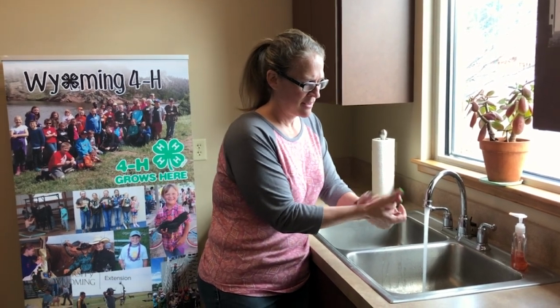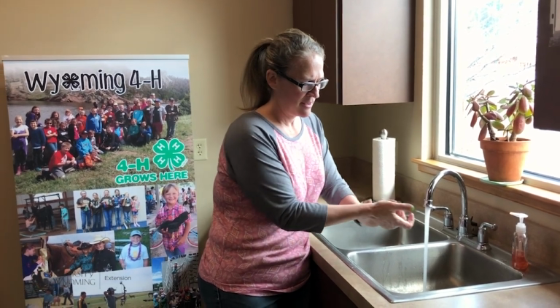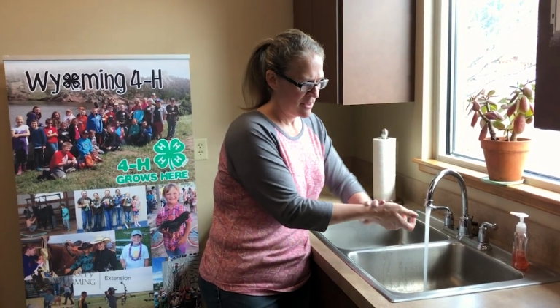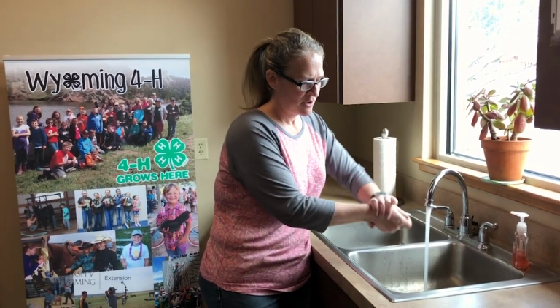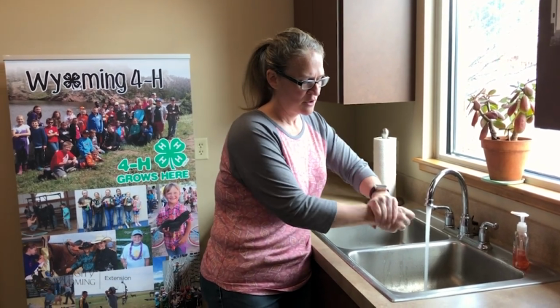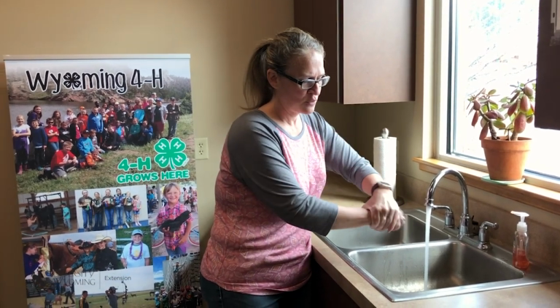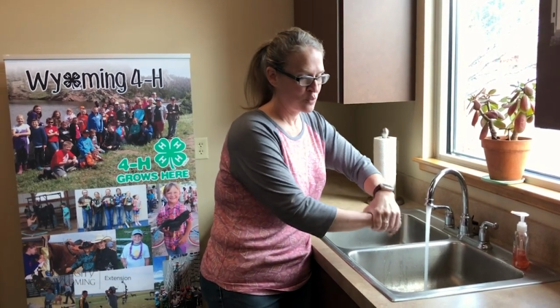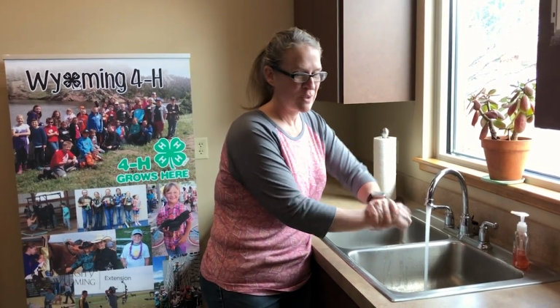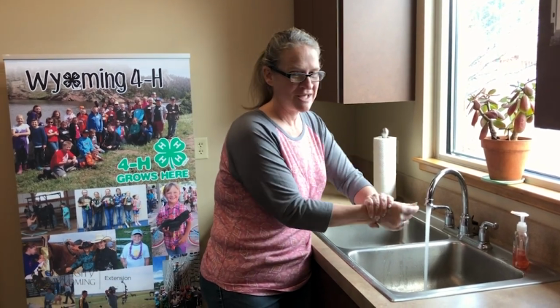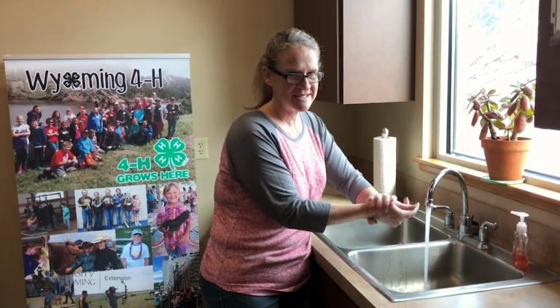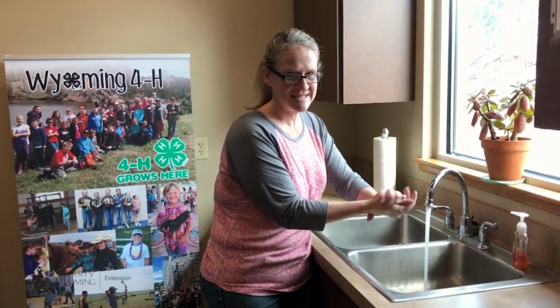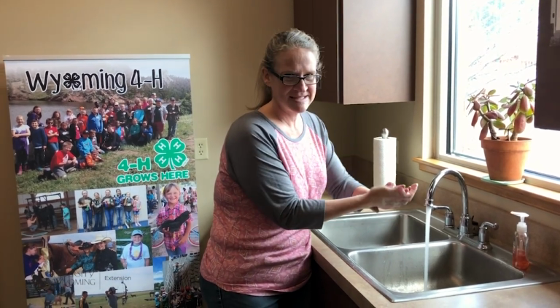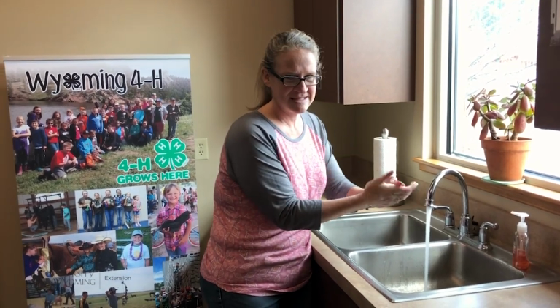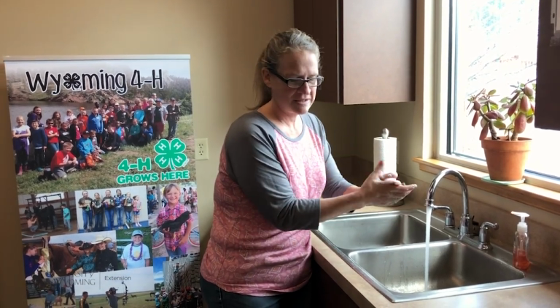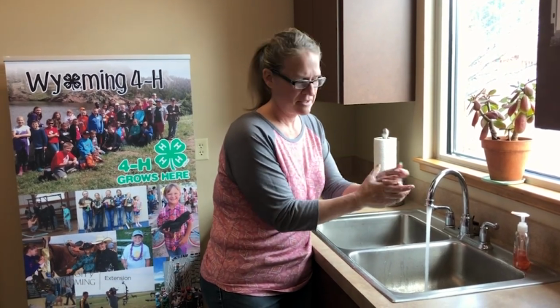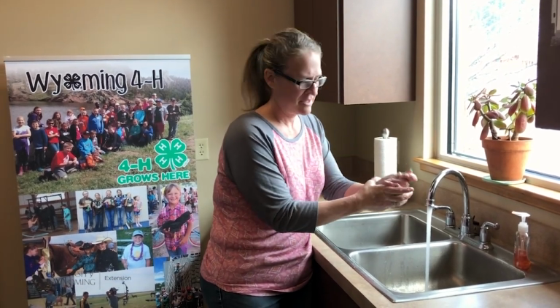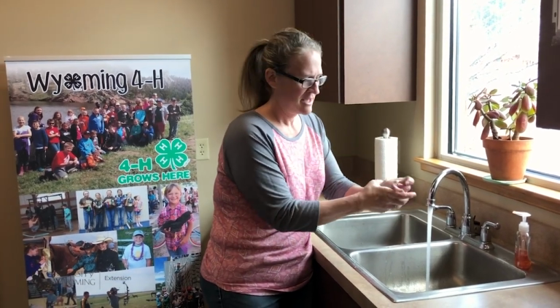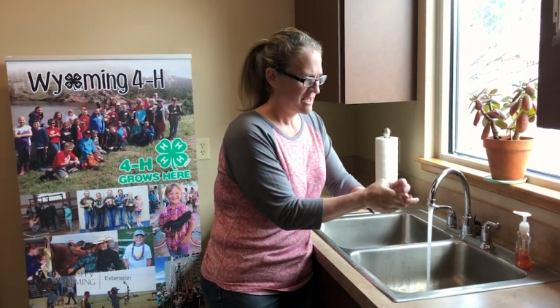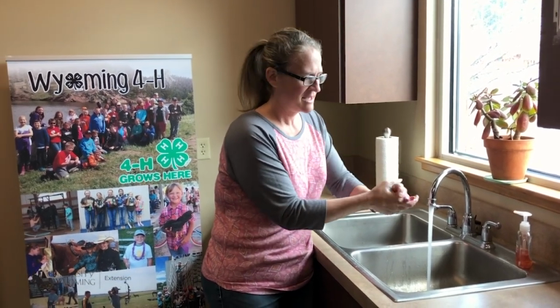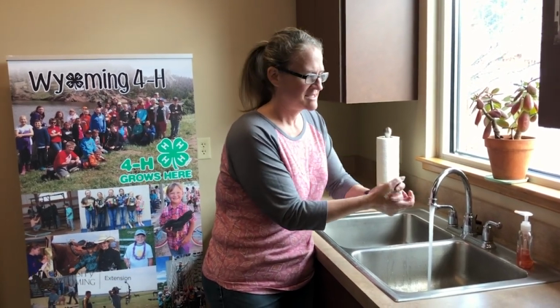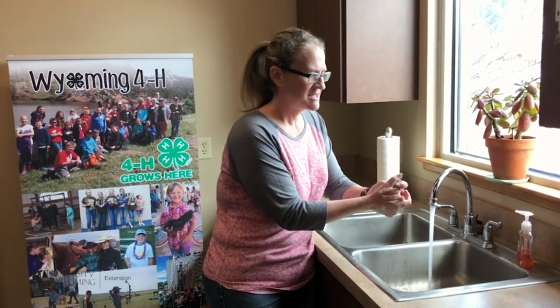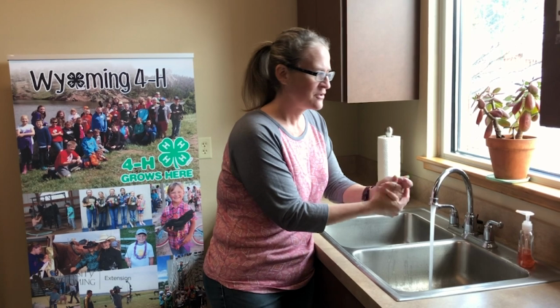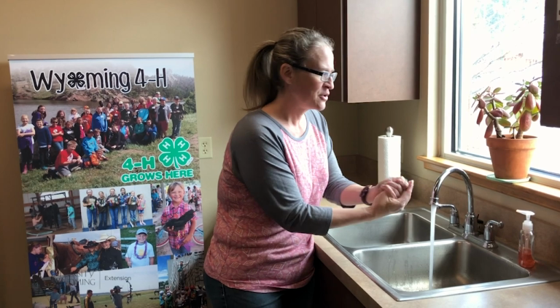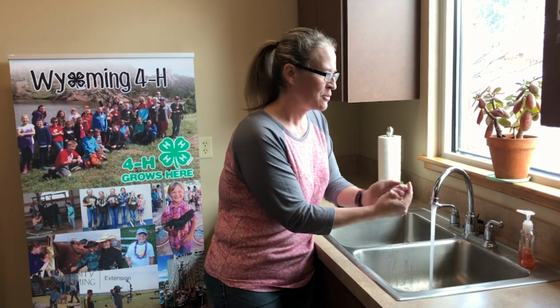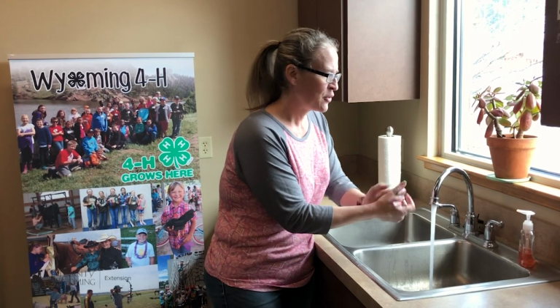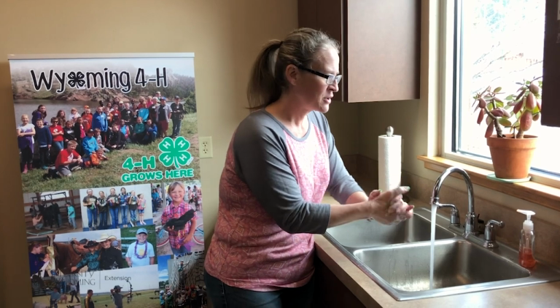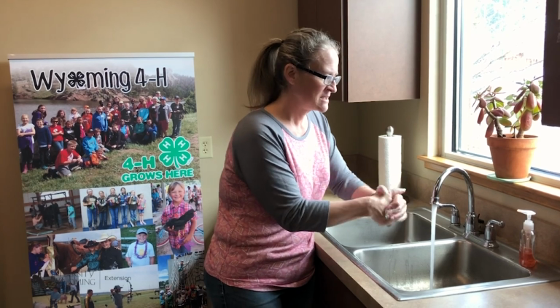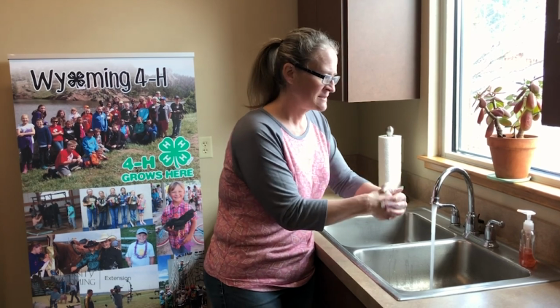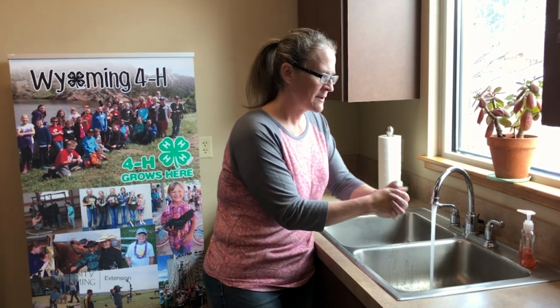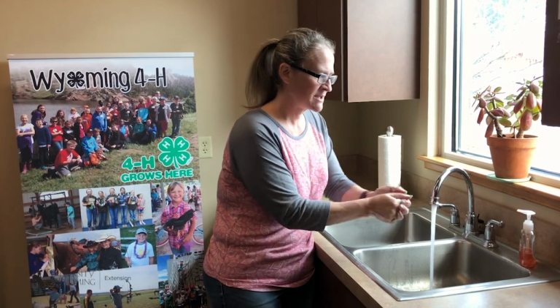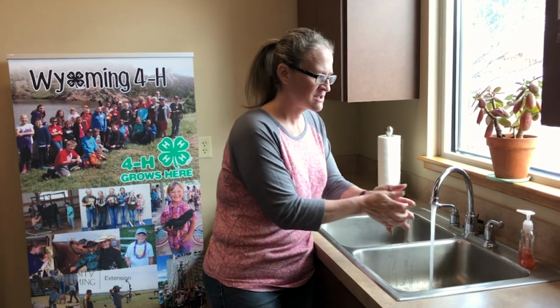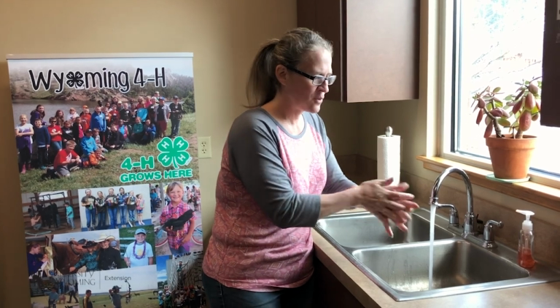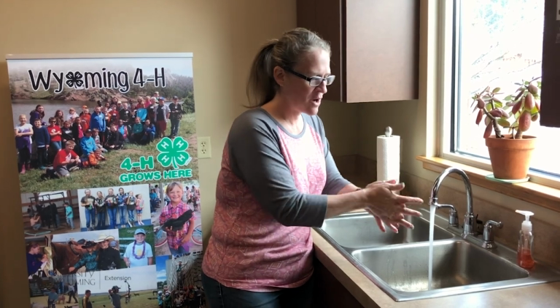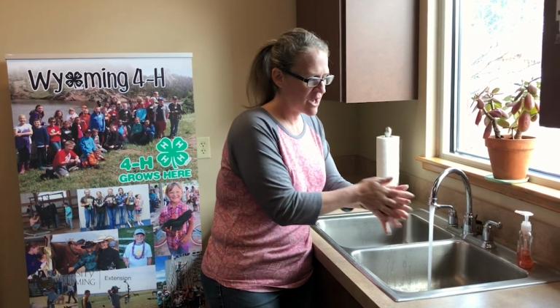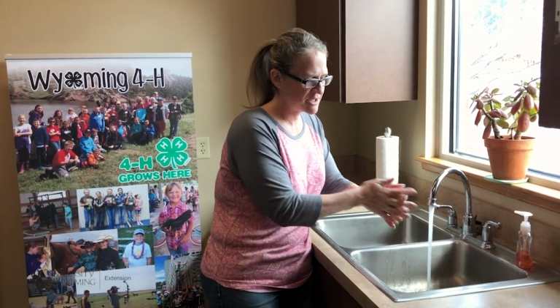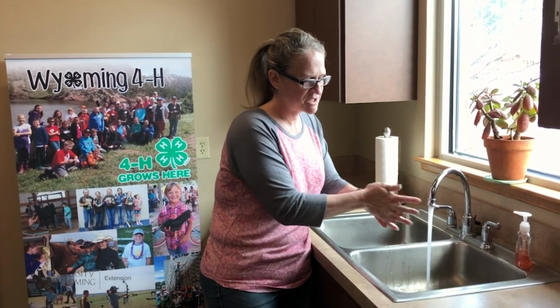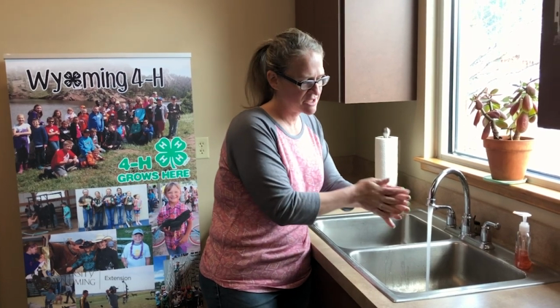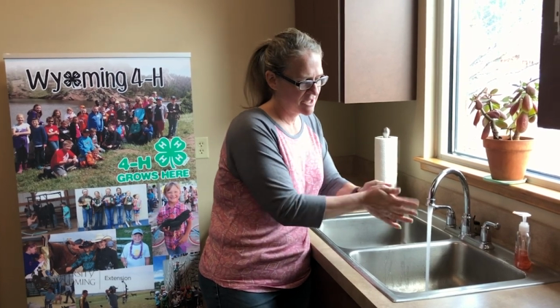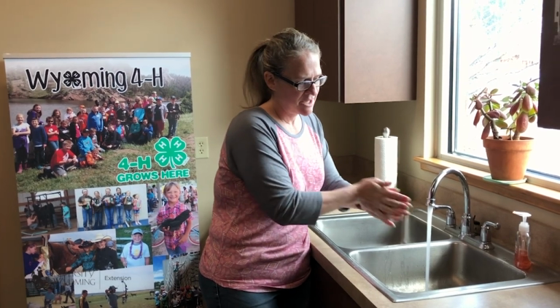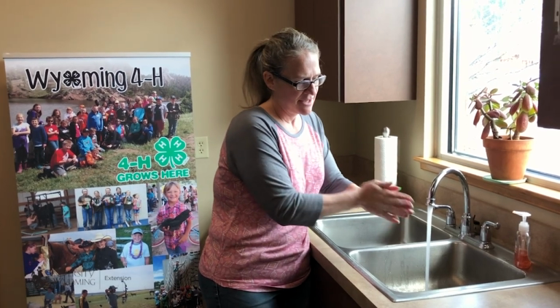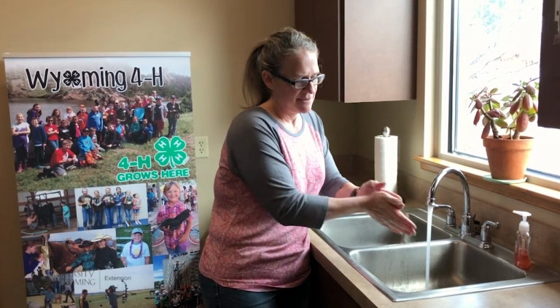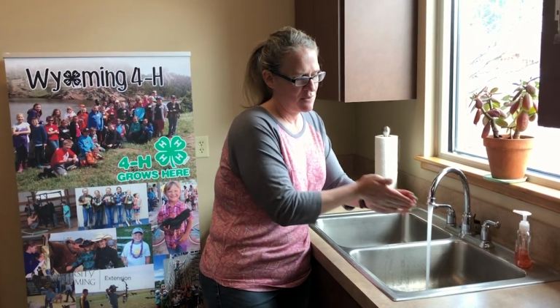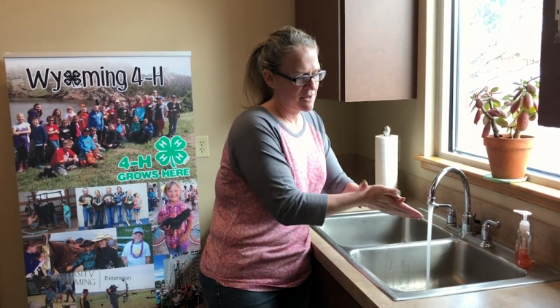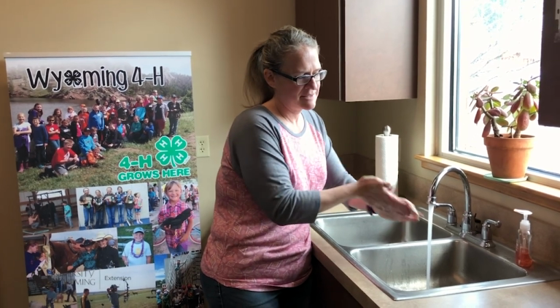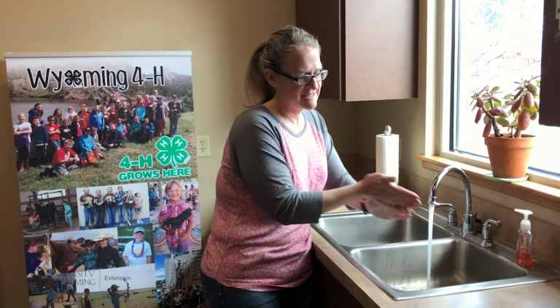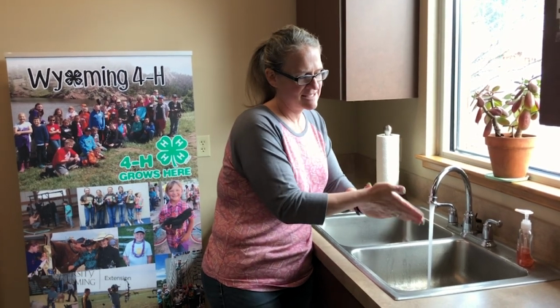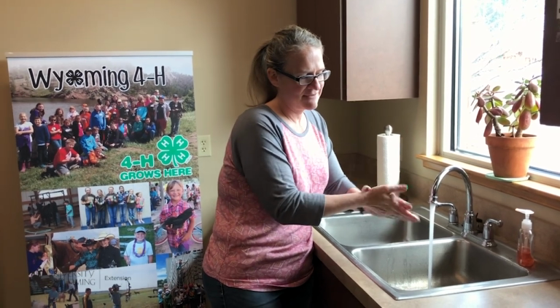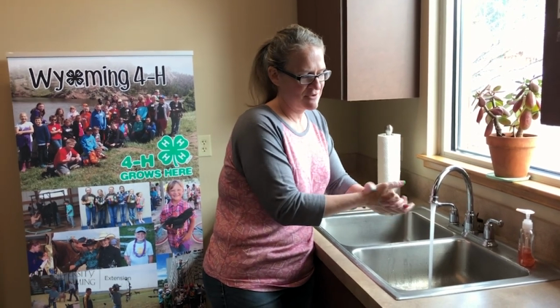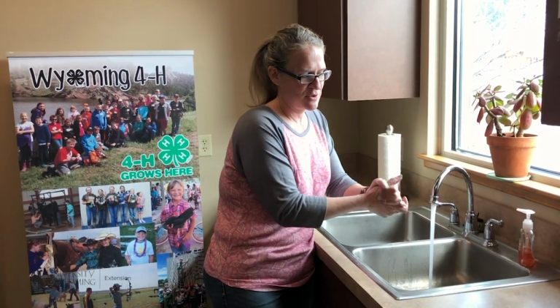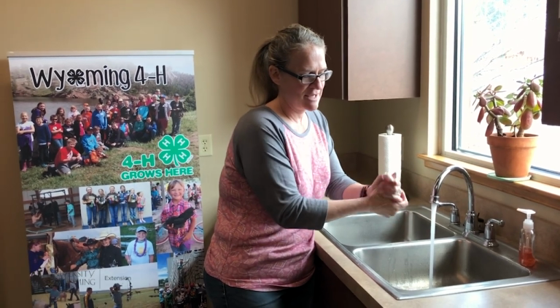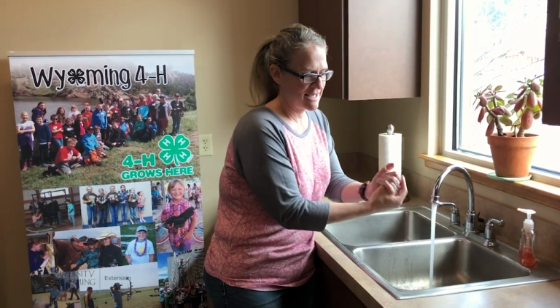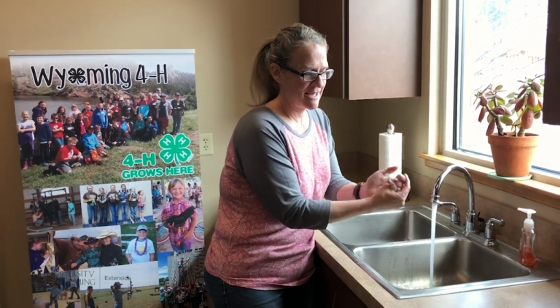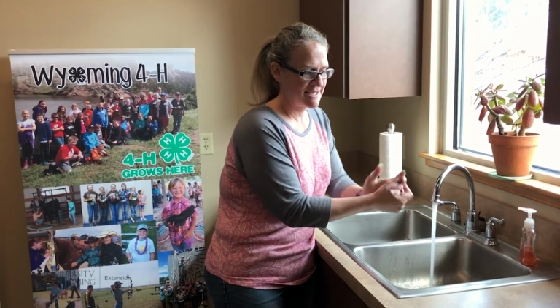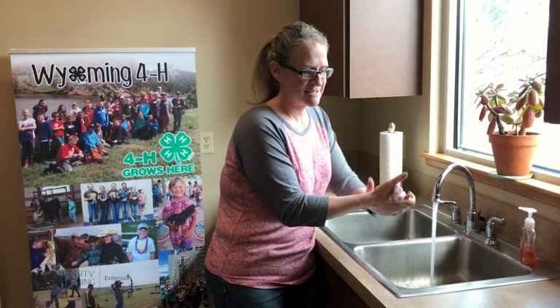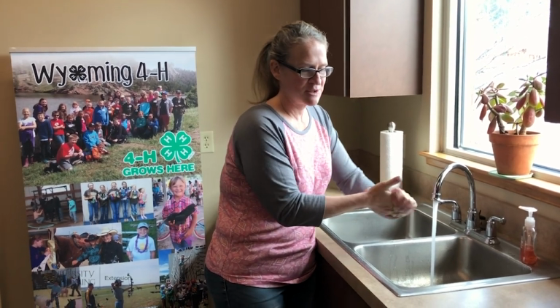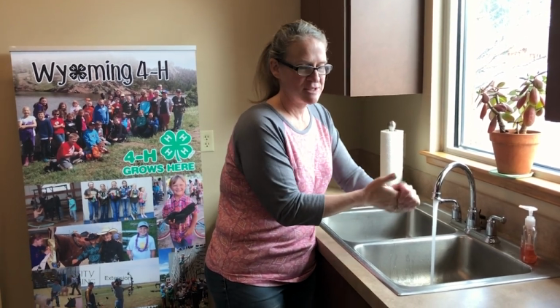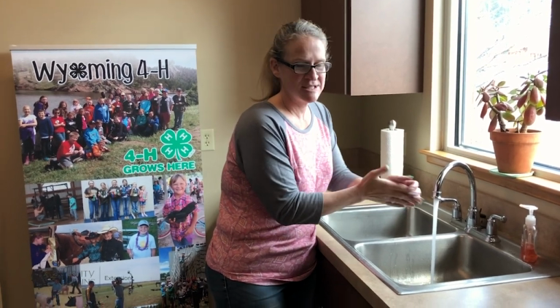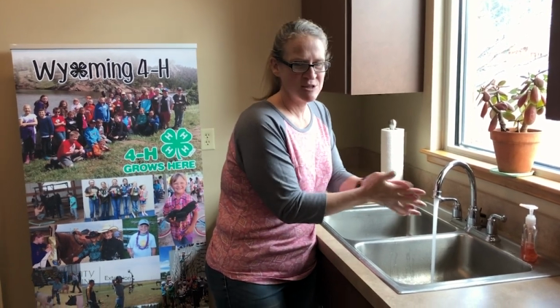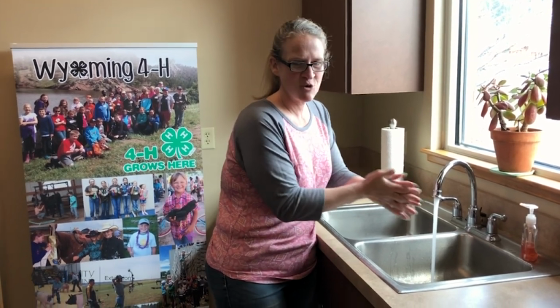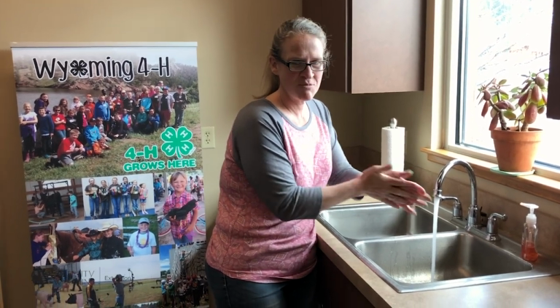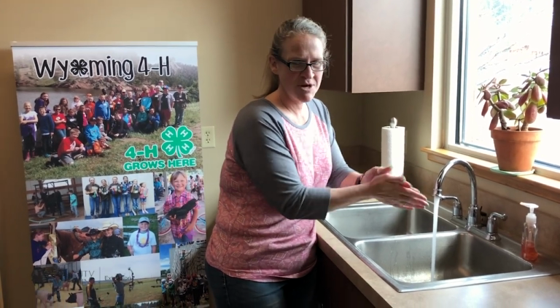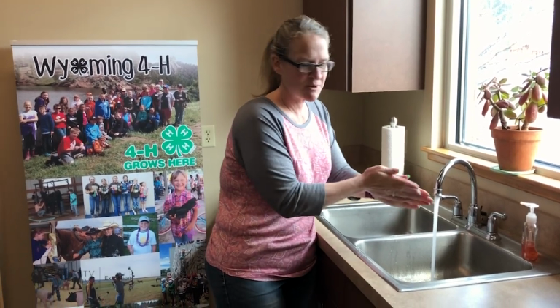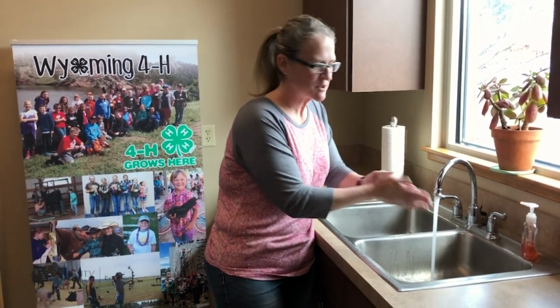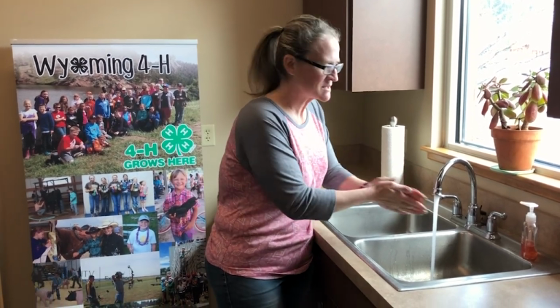Your wrists are another important spot to wash. You want to see if you can get nice, good soap bubbles.